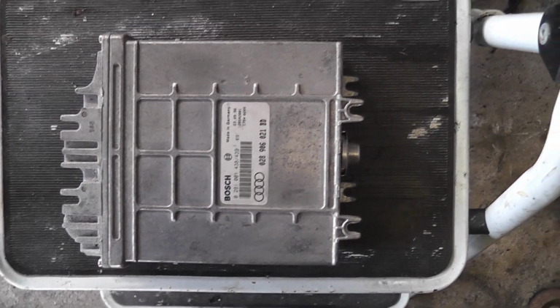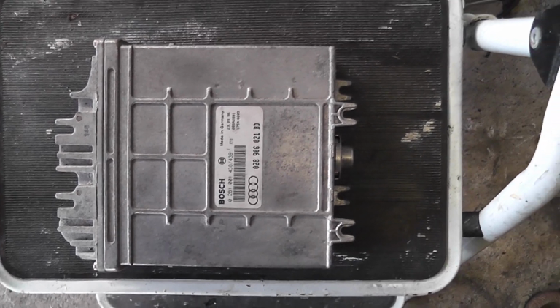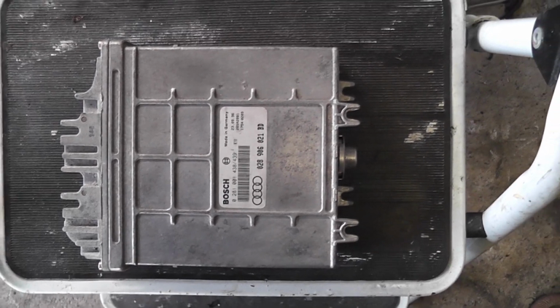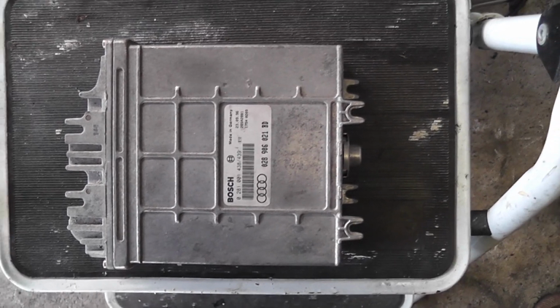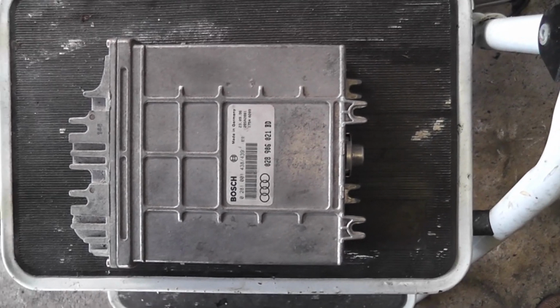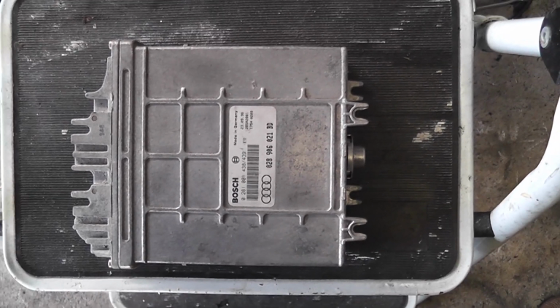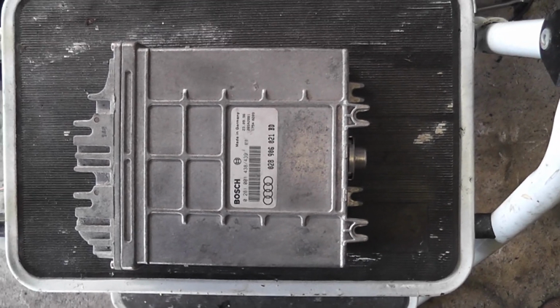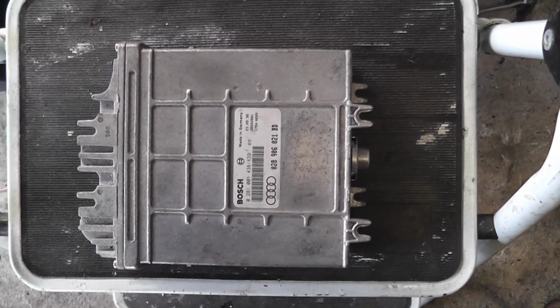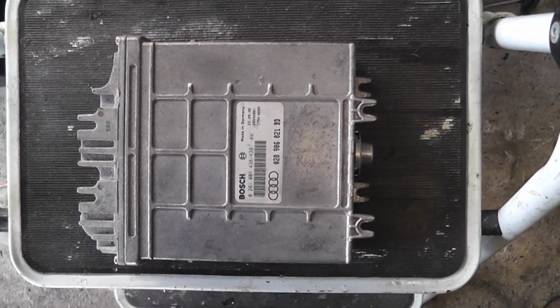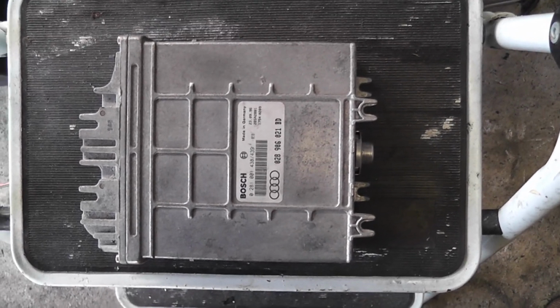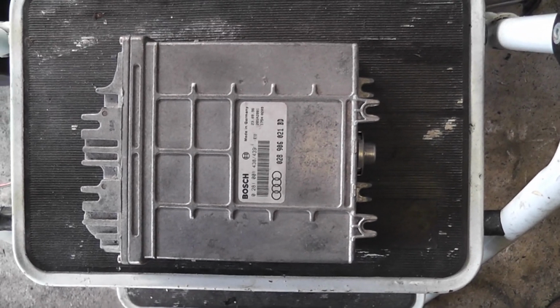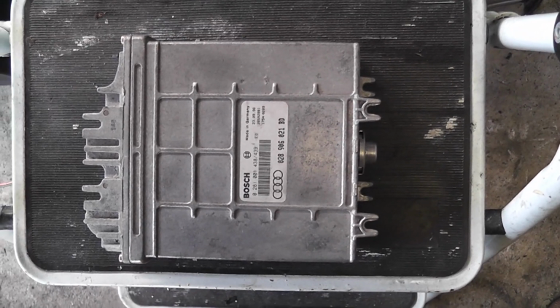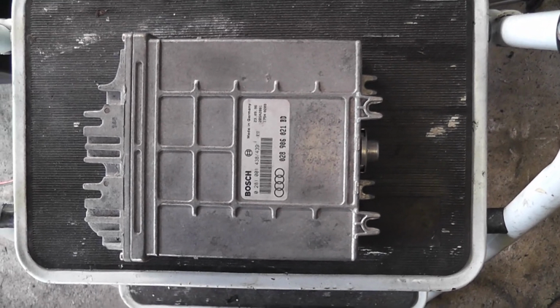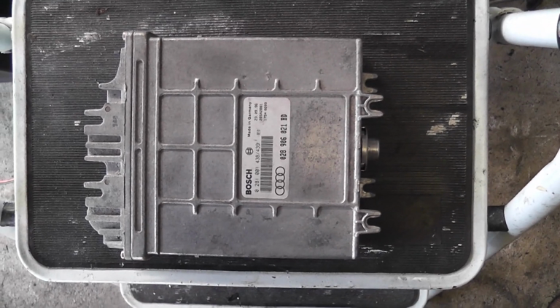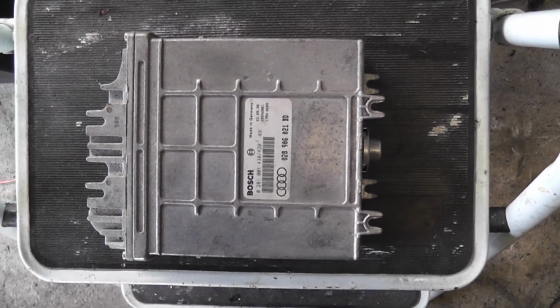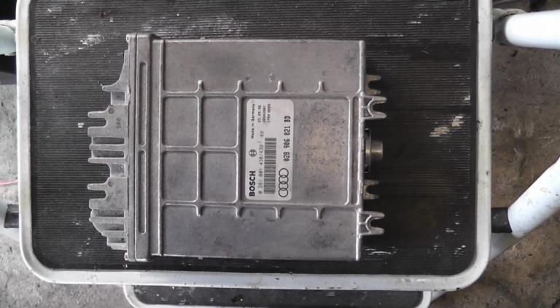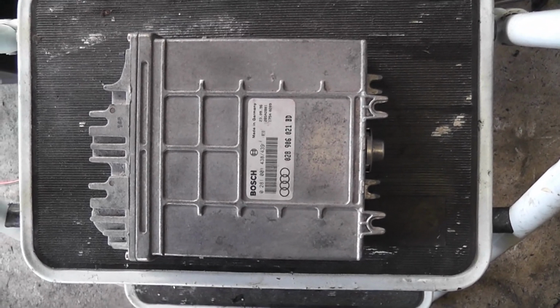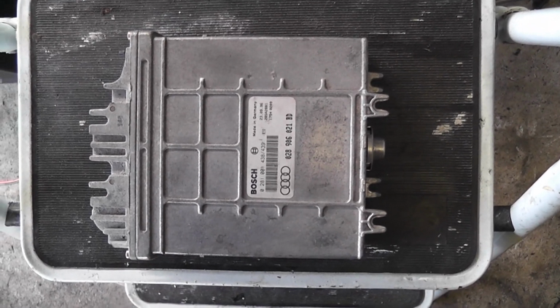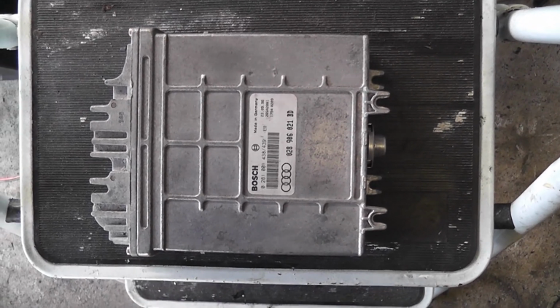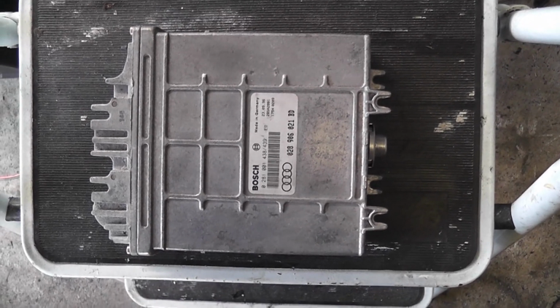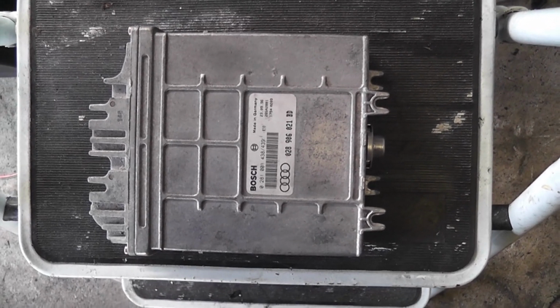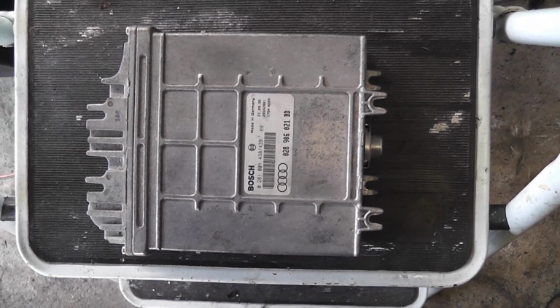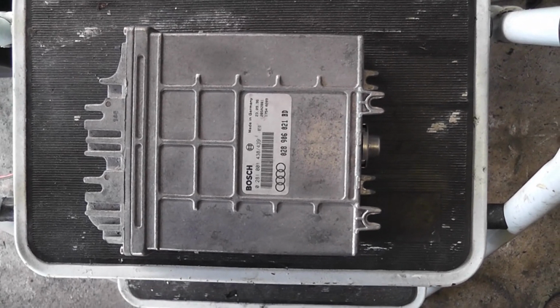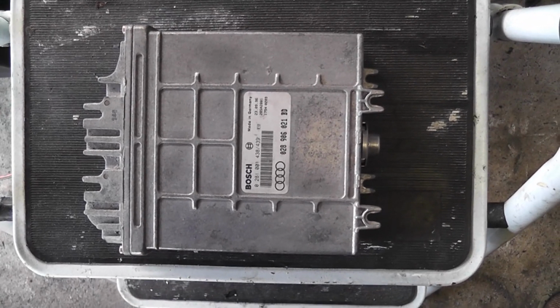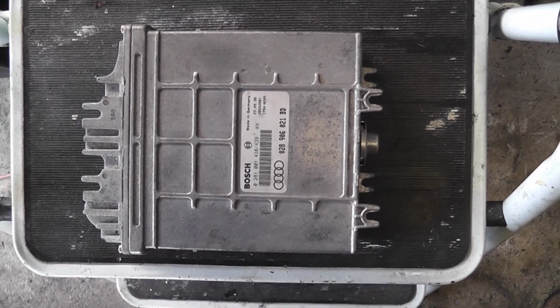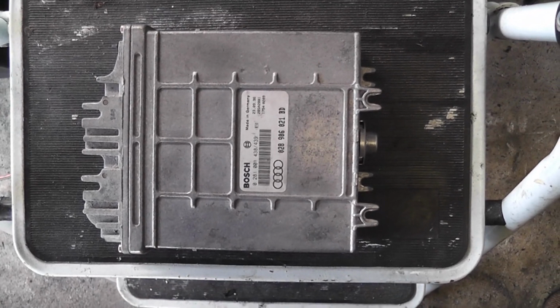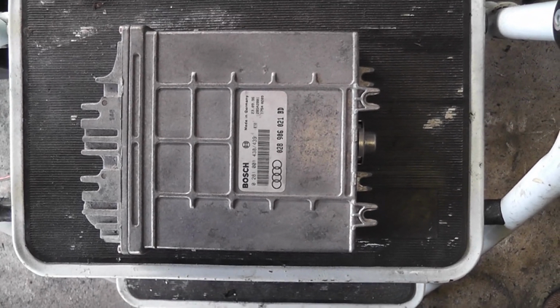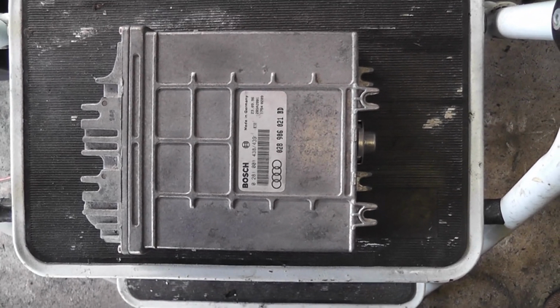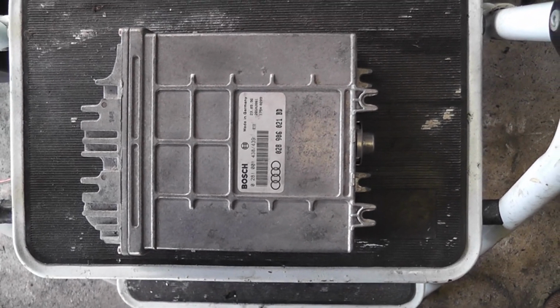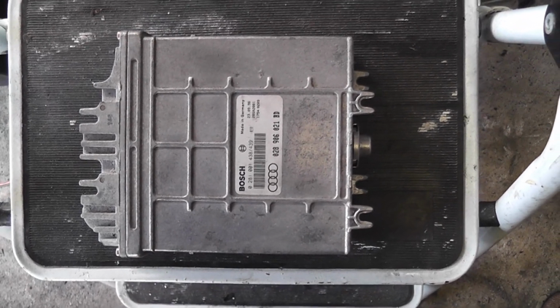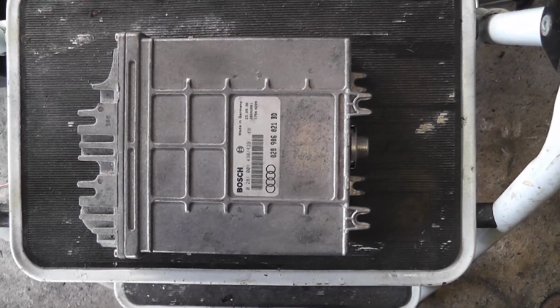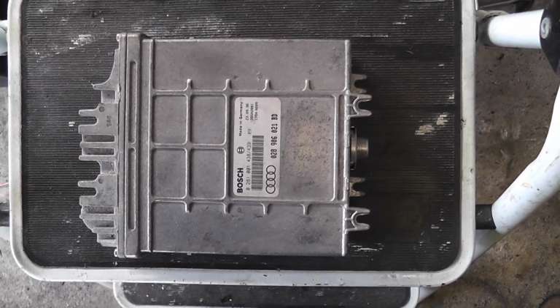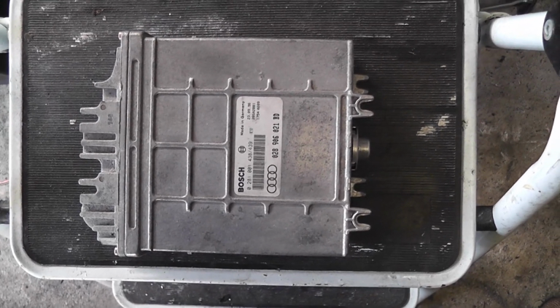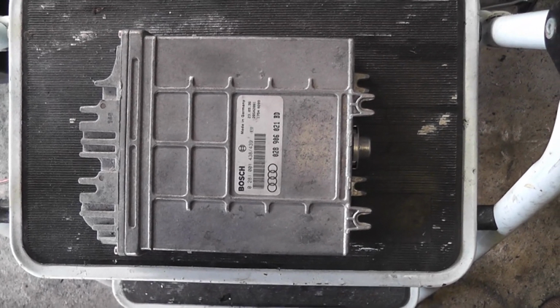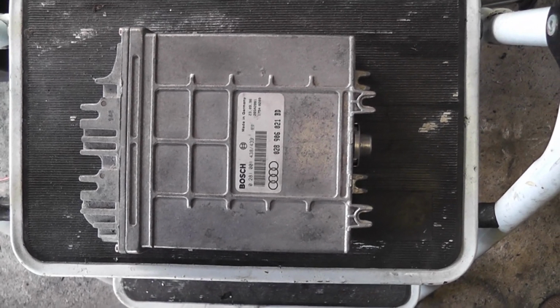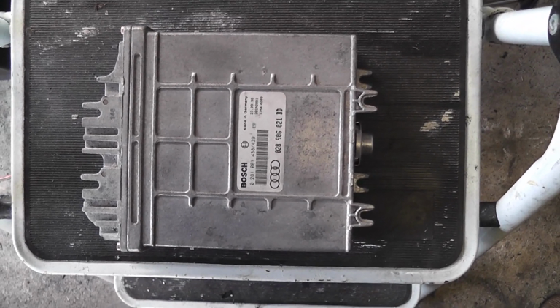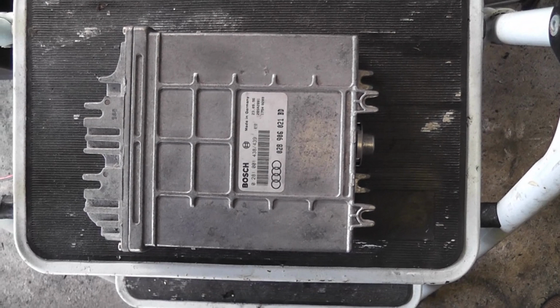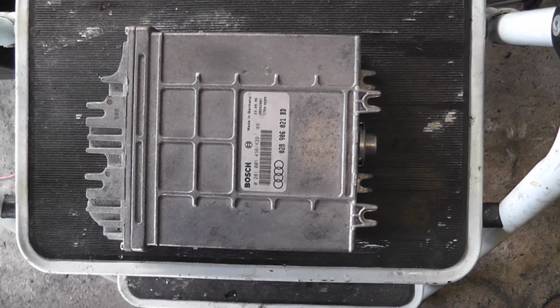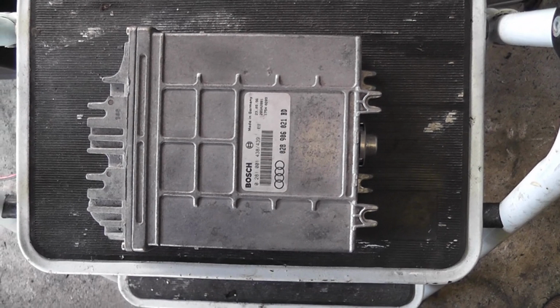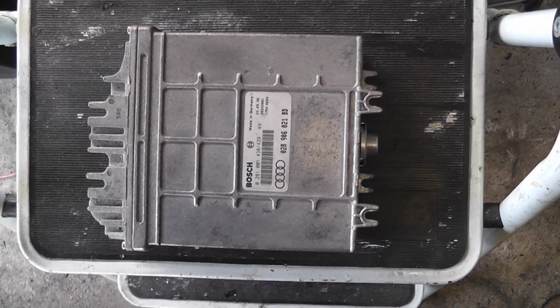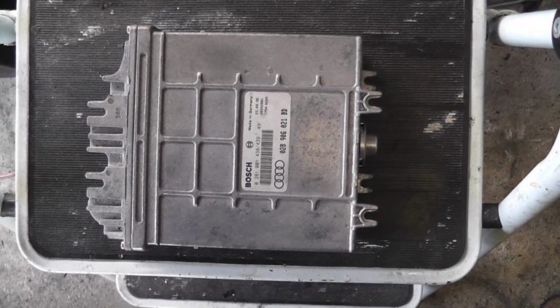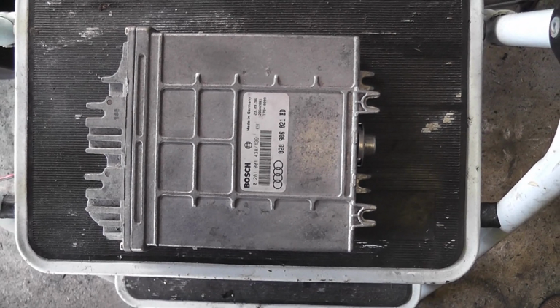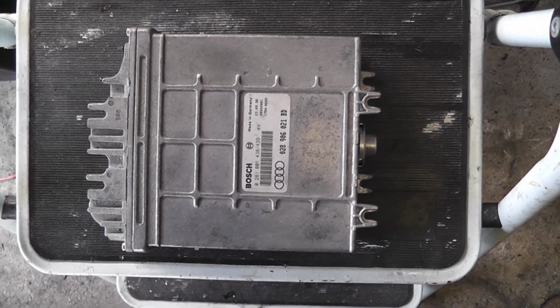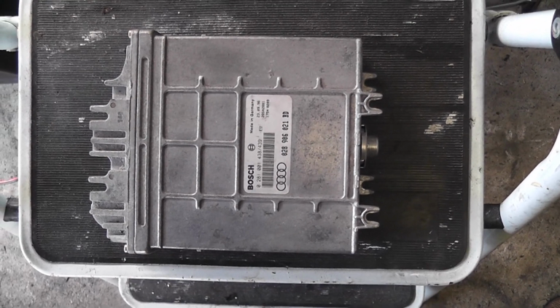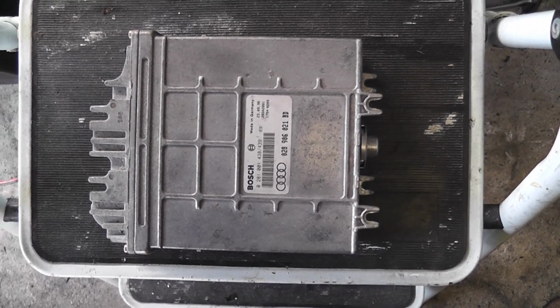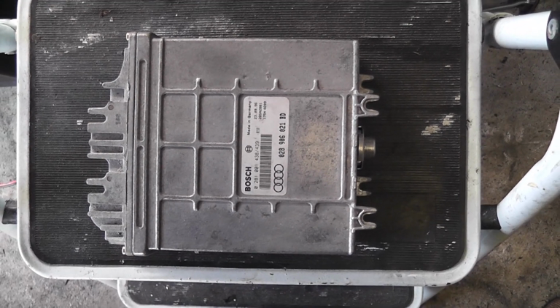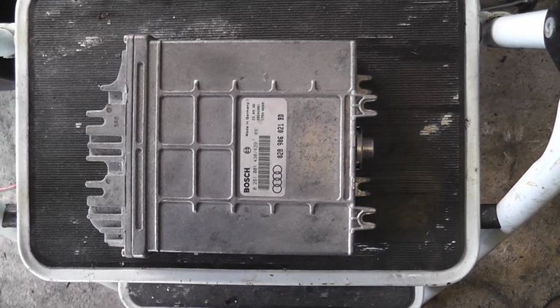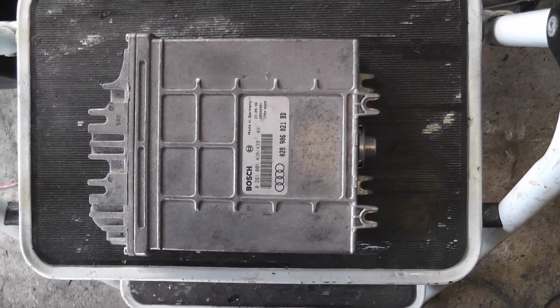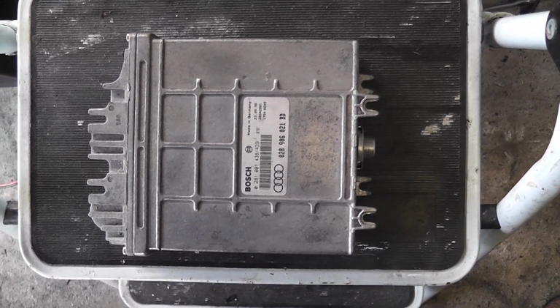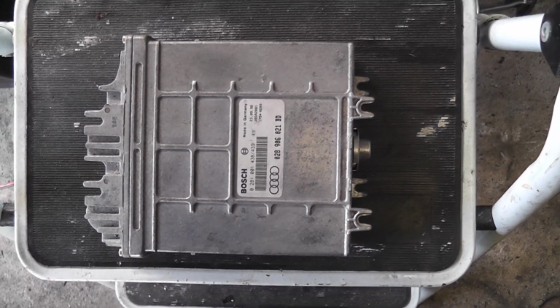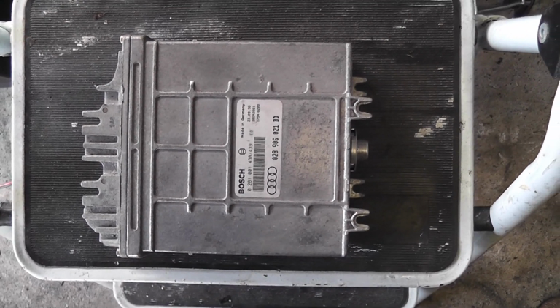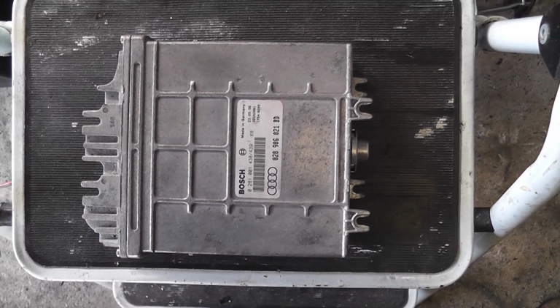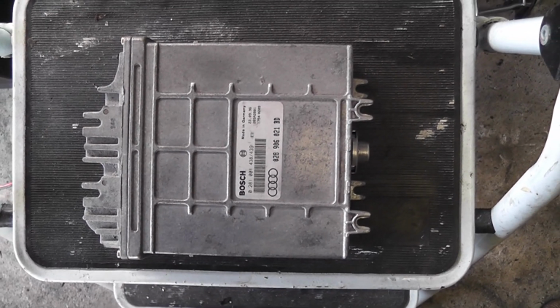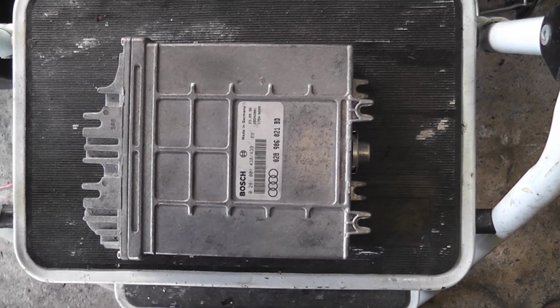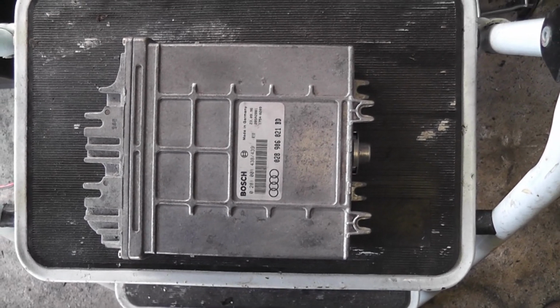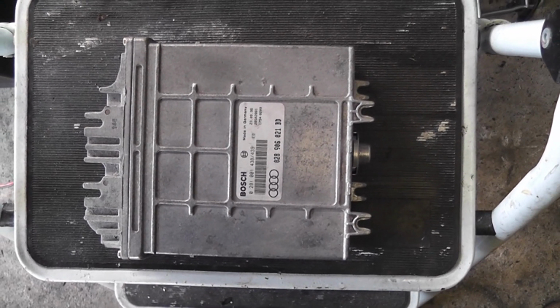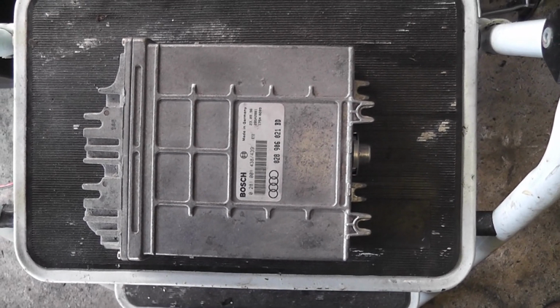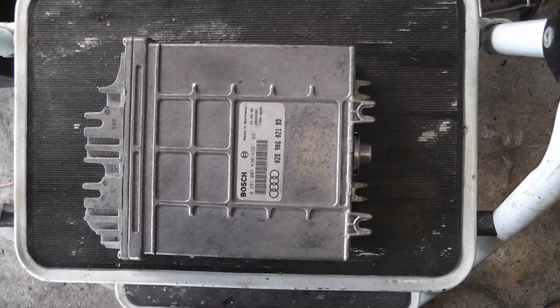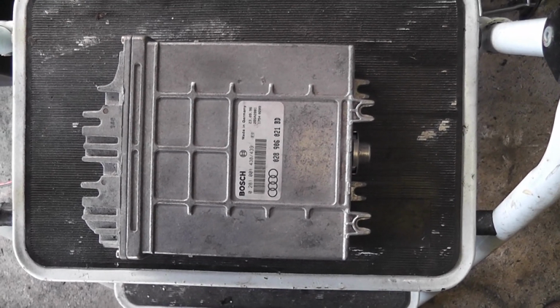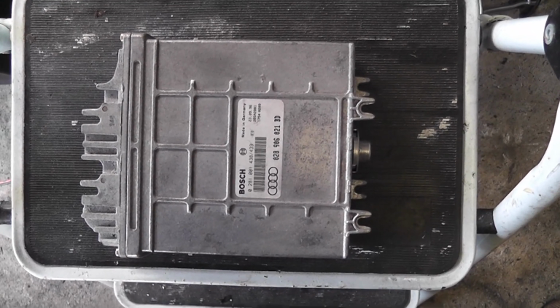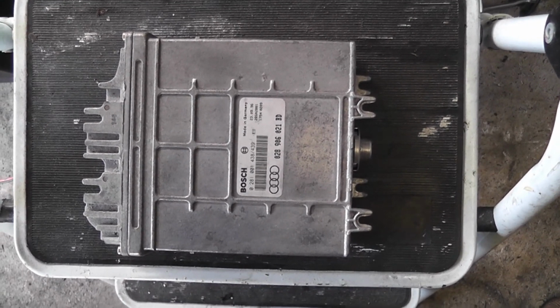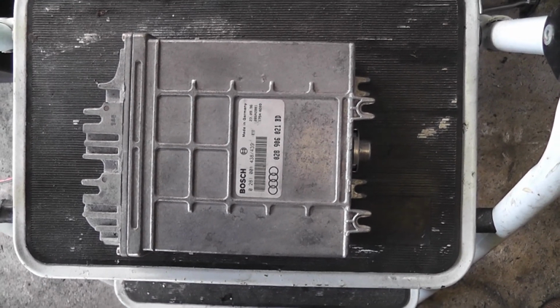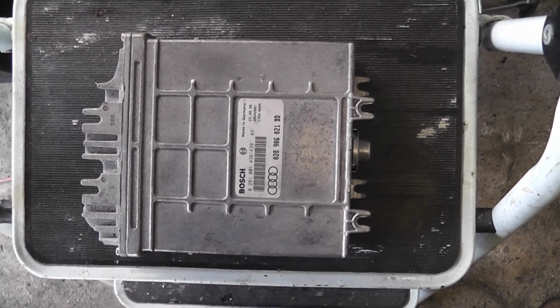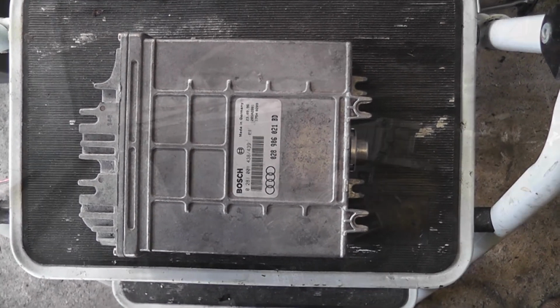The first thing I want to do is hook this up and make sure it works, and we need to stick the battery in the van as well too, so let's get set up and start doing that.